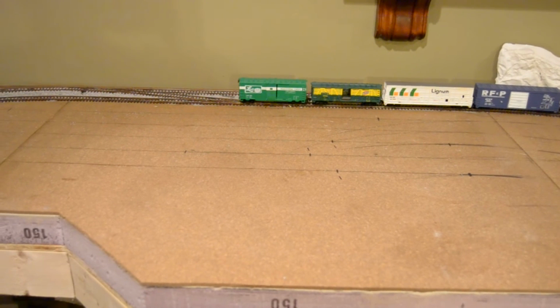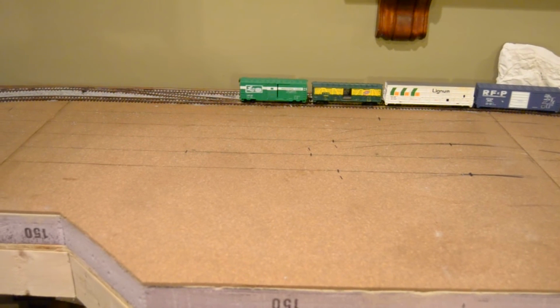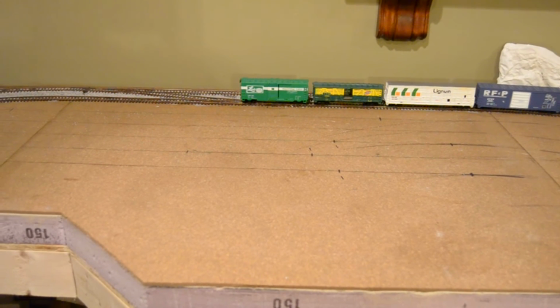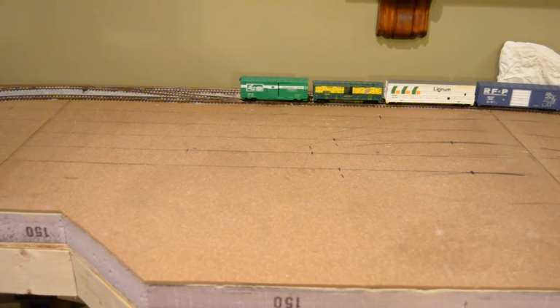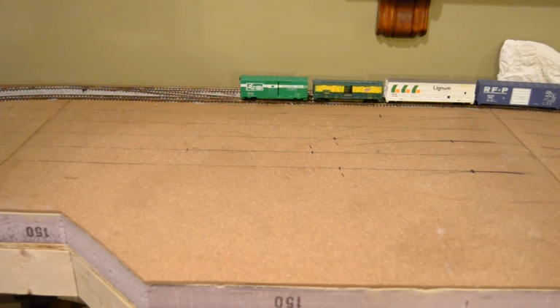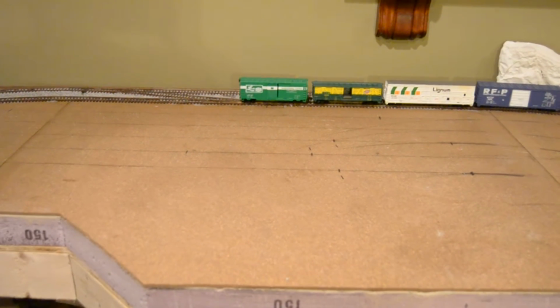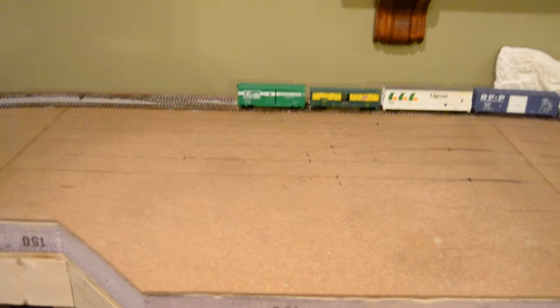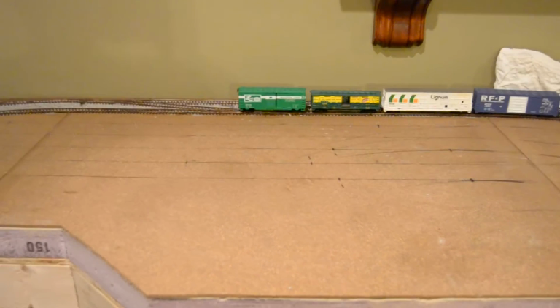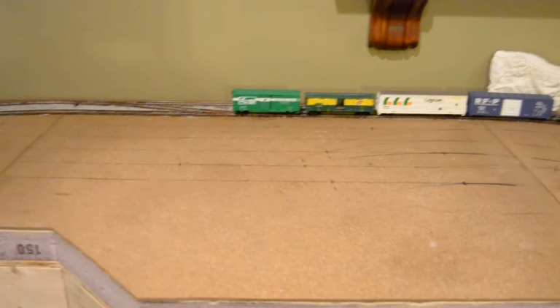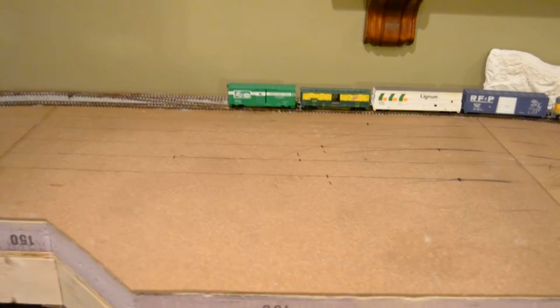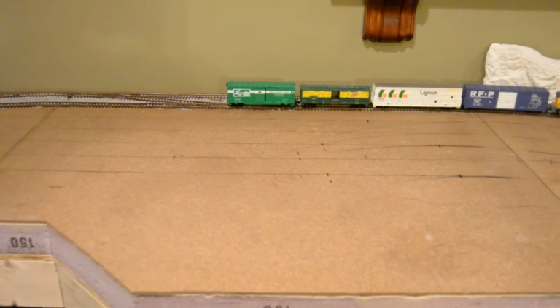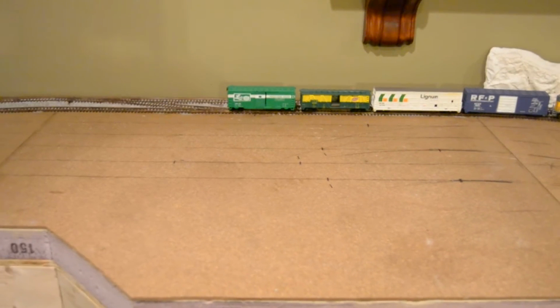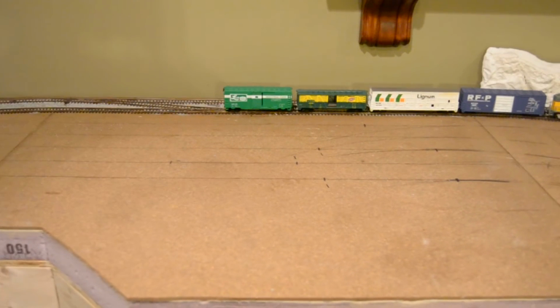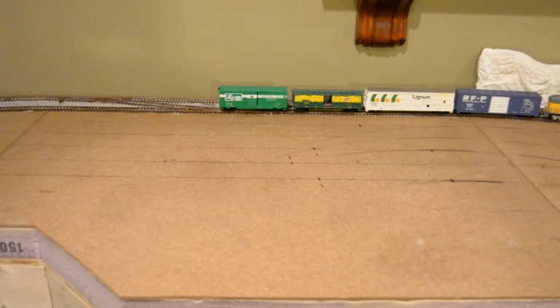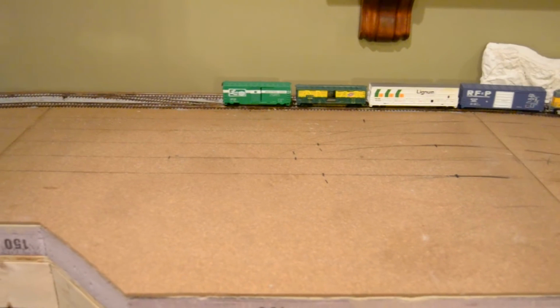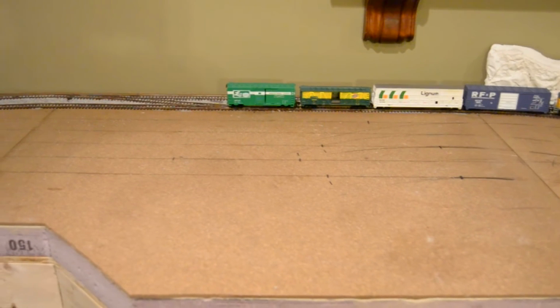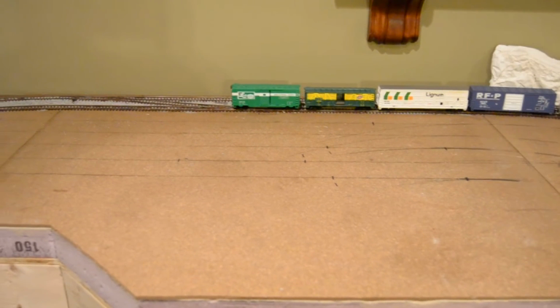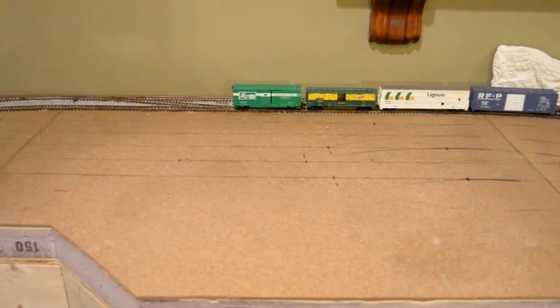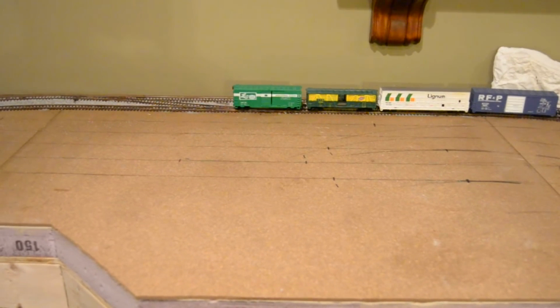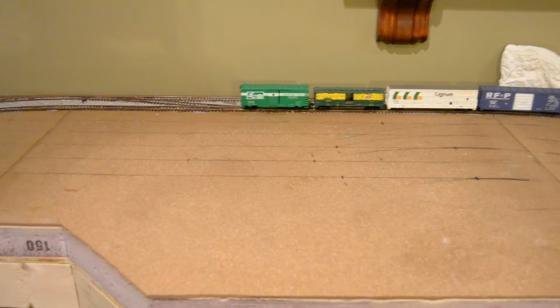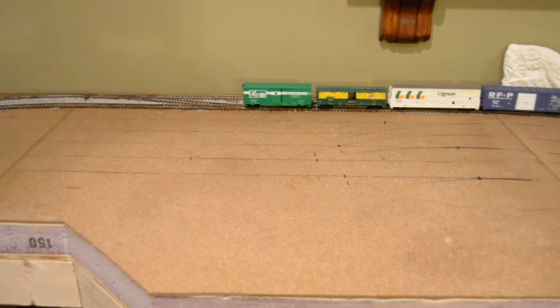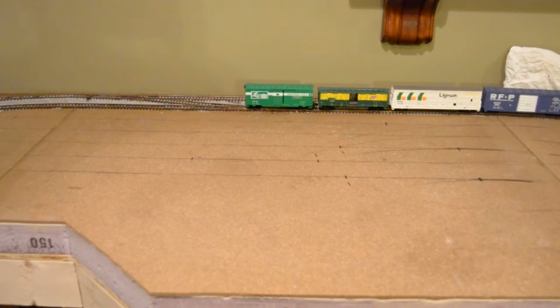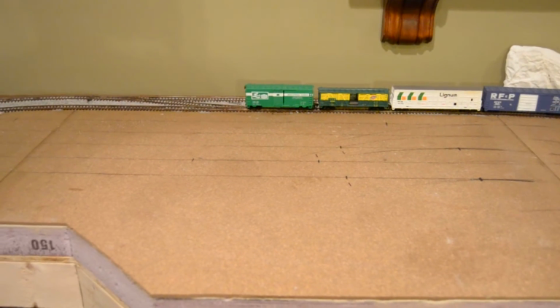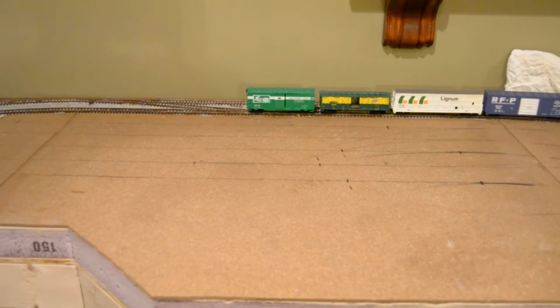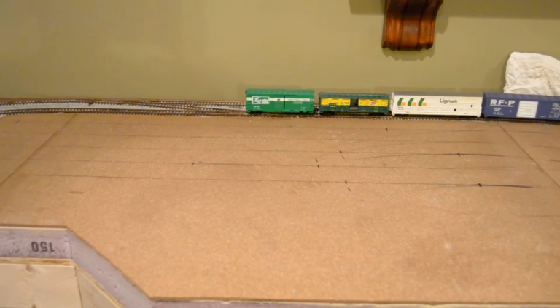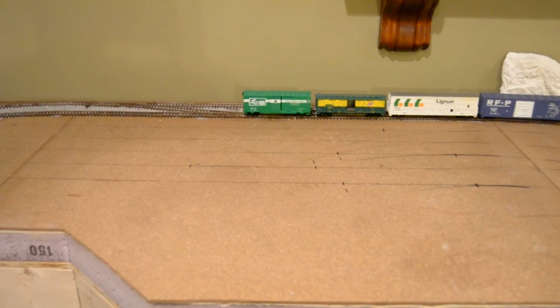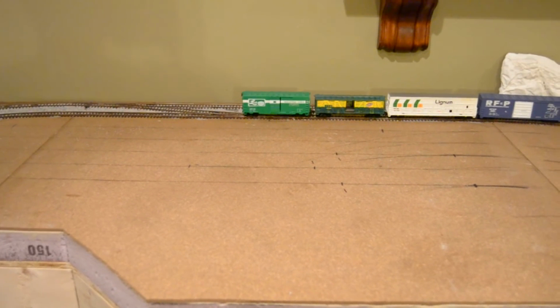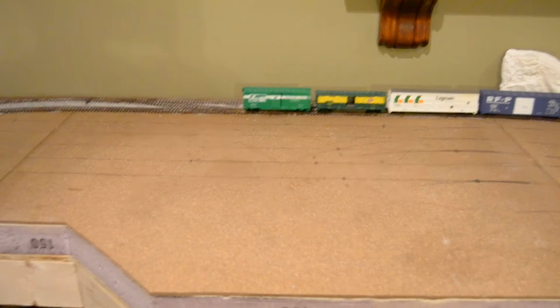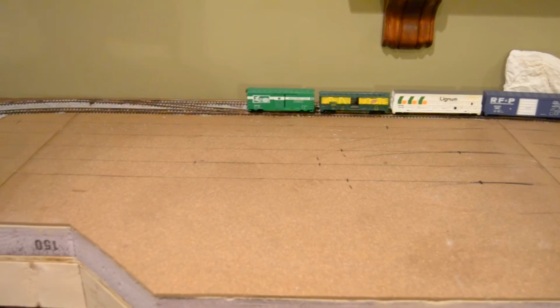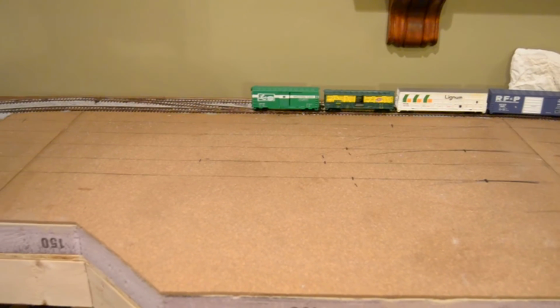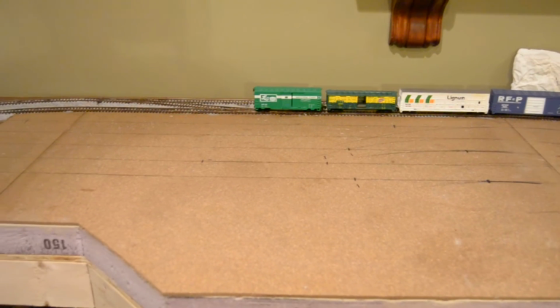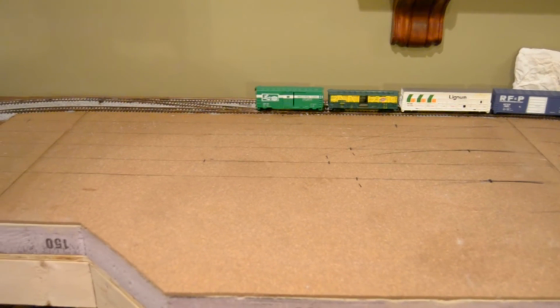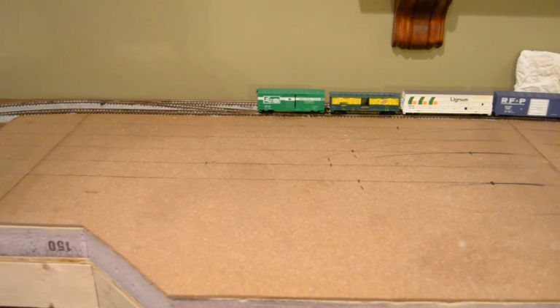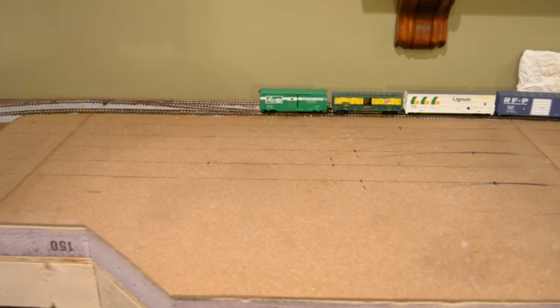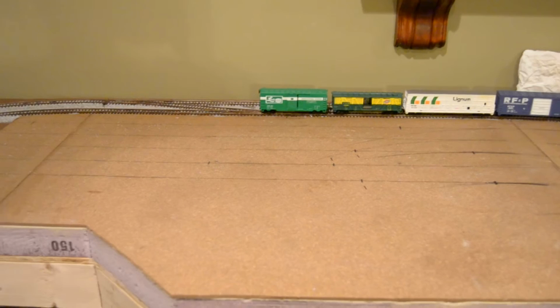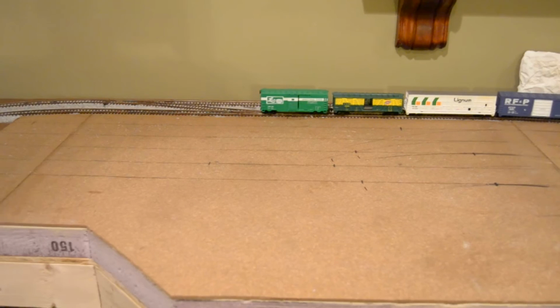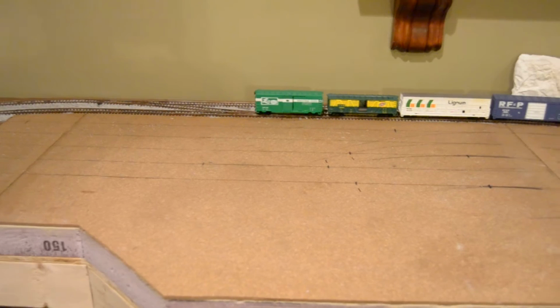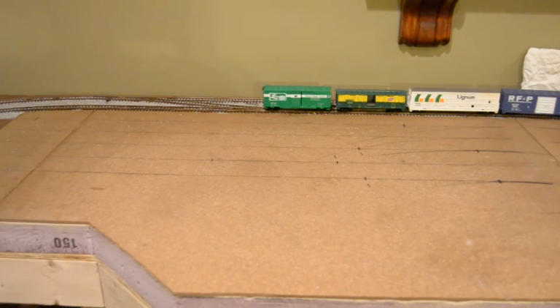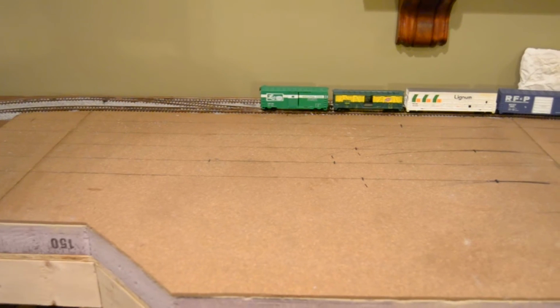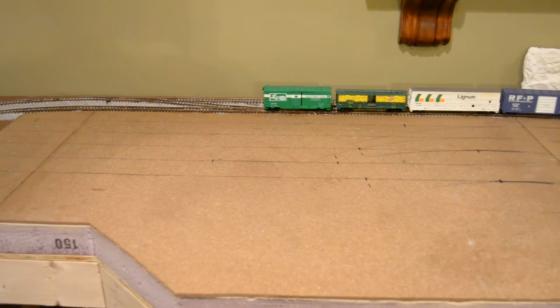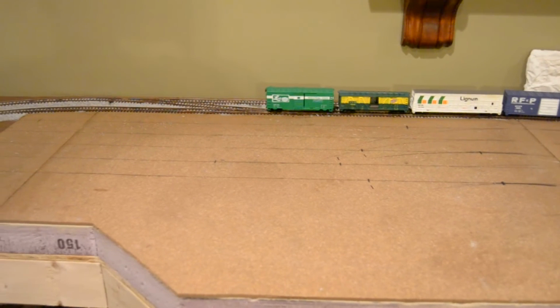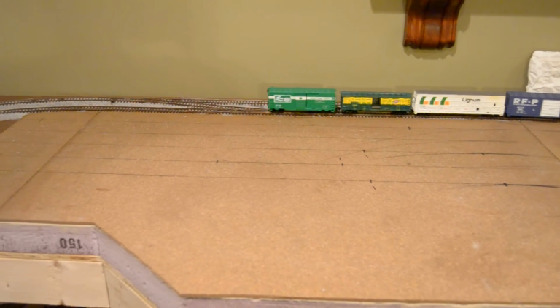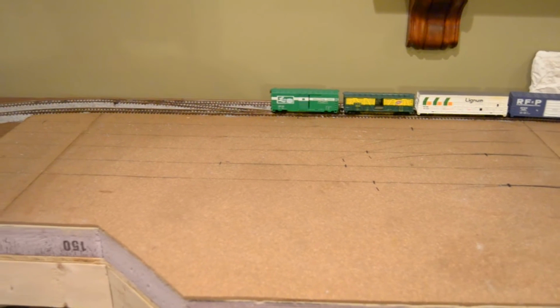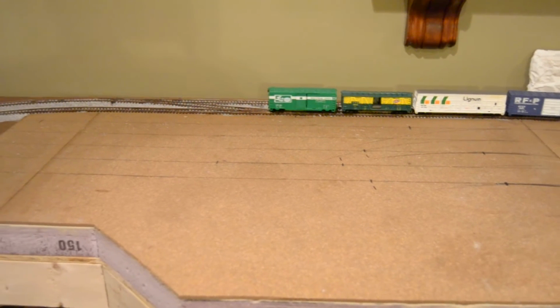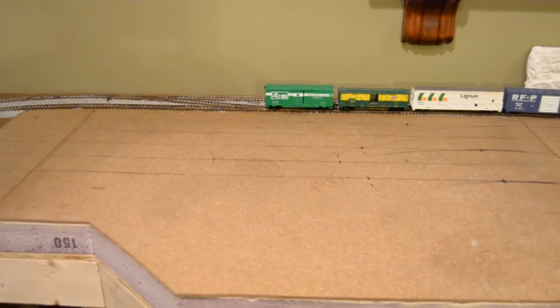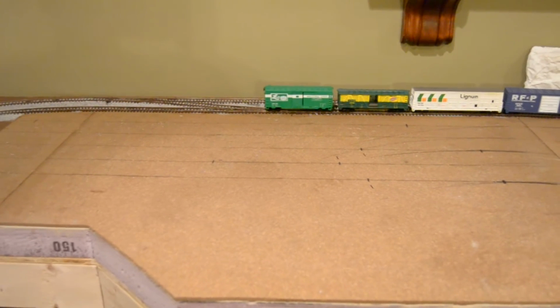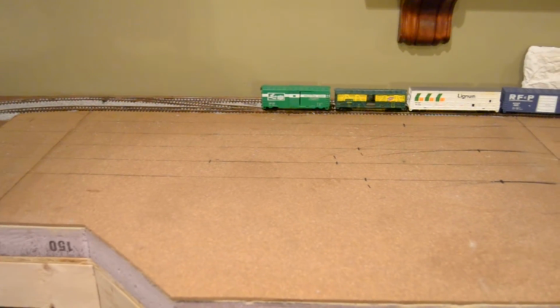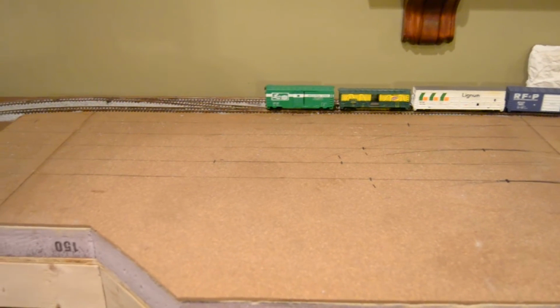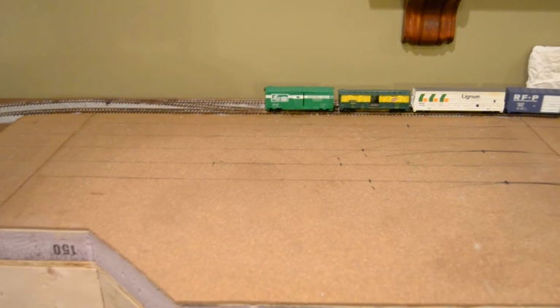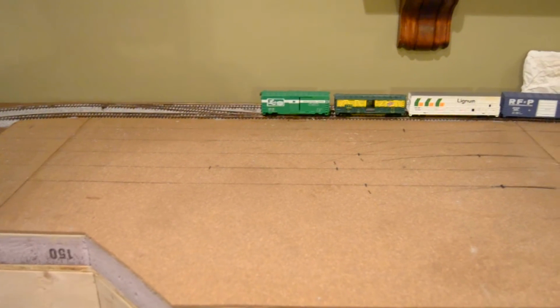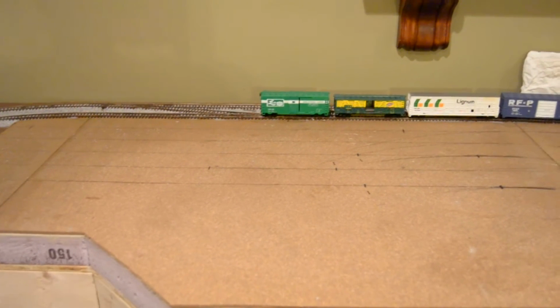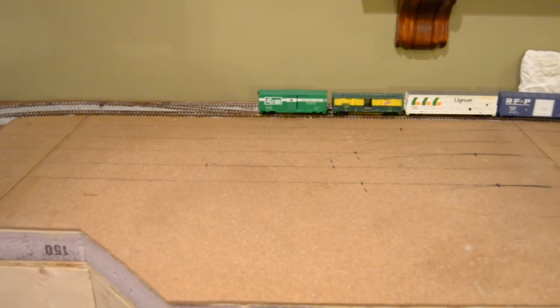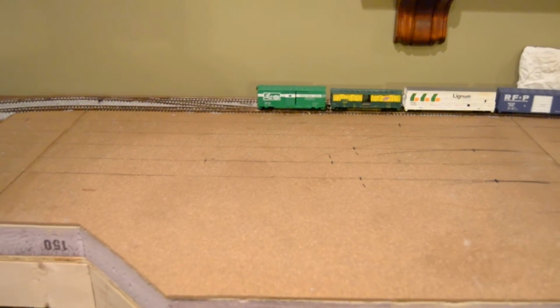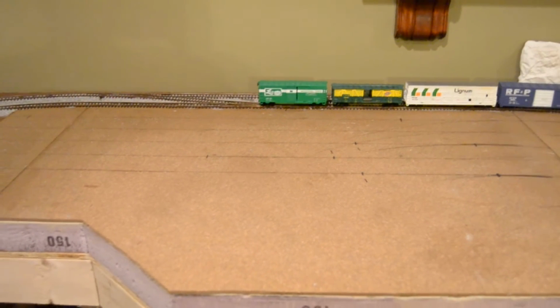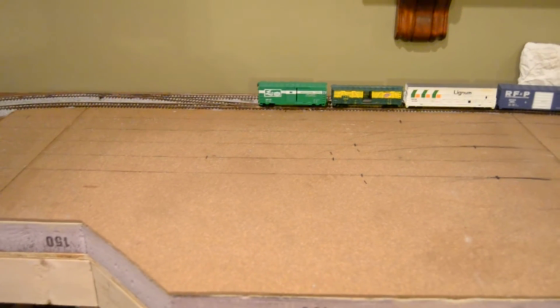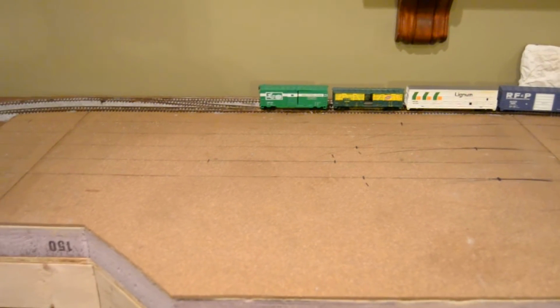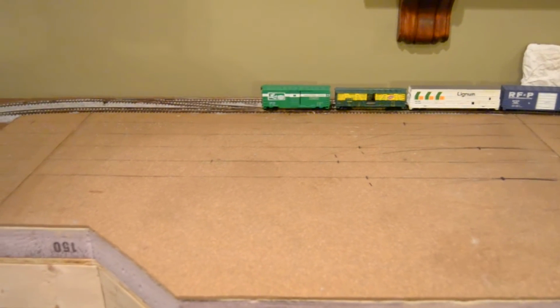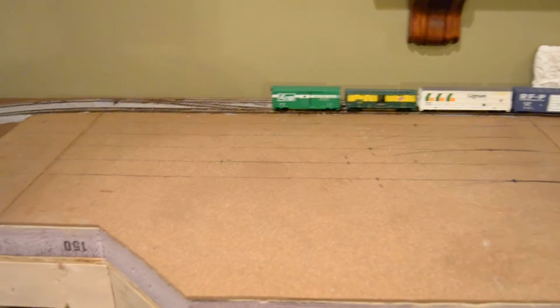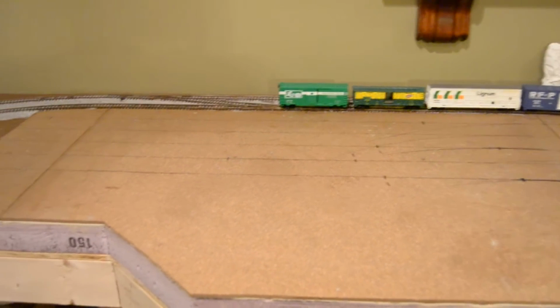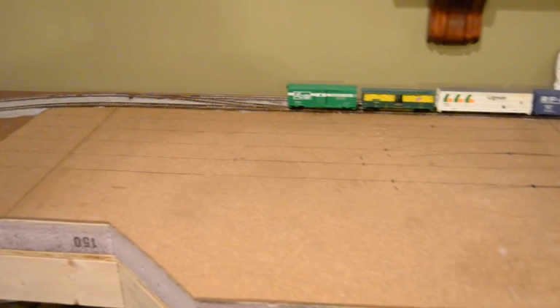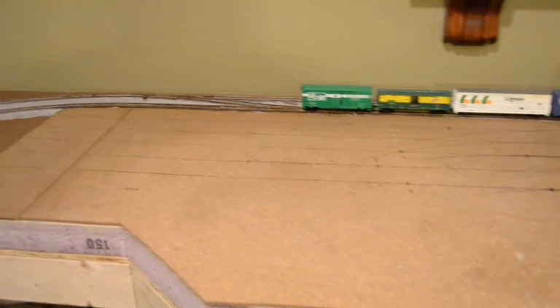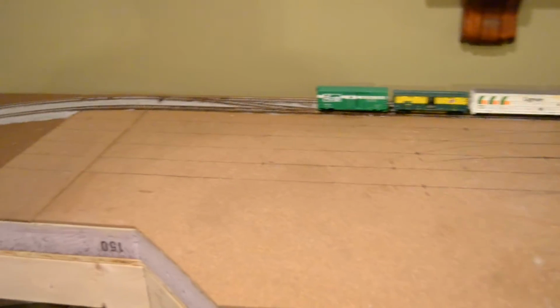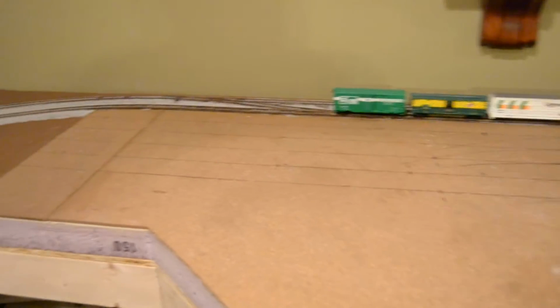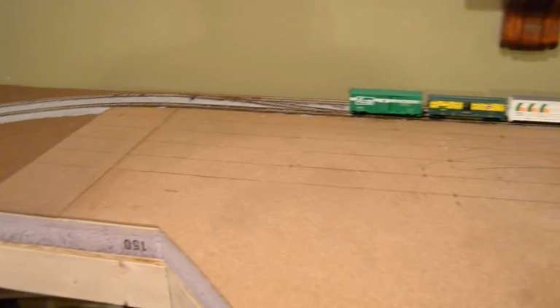Hey everyone, welcome to the Eagle Valley Model Railroad. This is a tour of the layout — it sits on an 8x8 table.